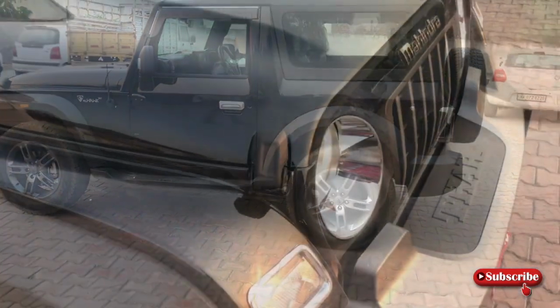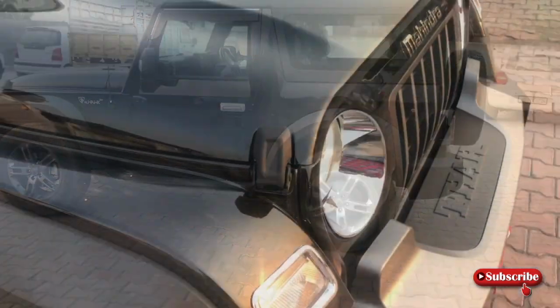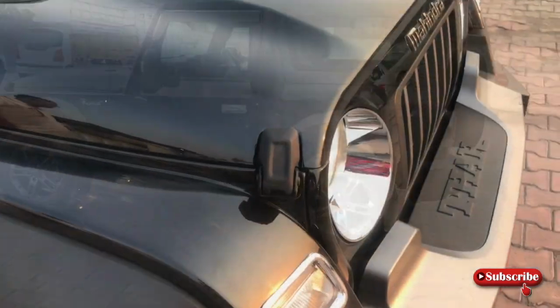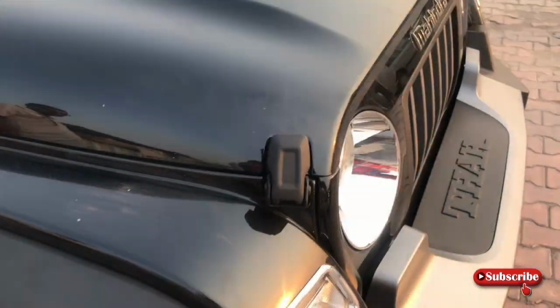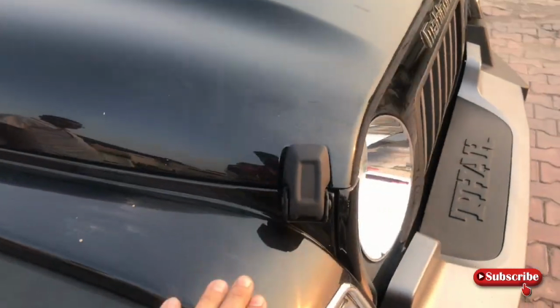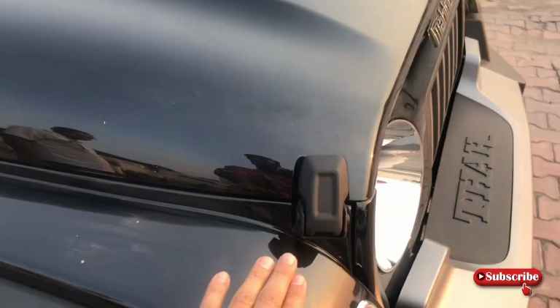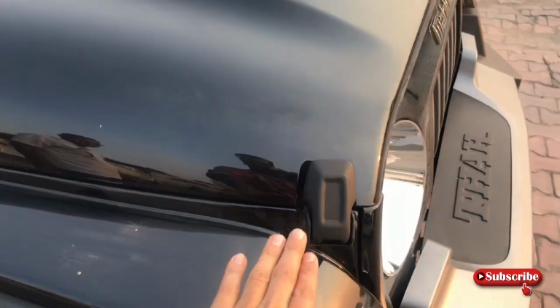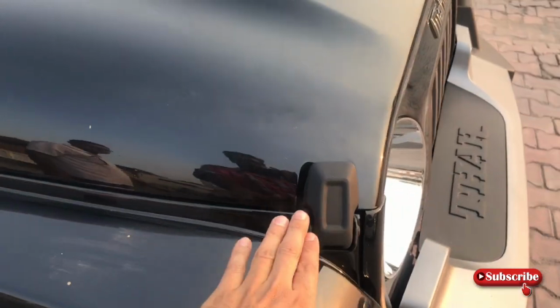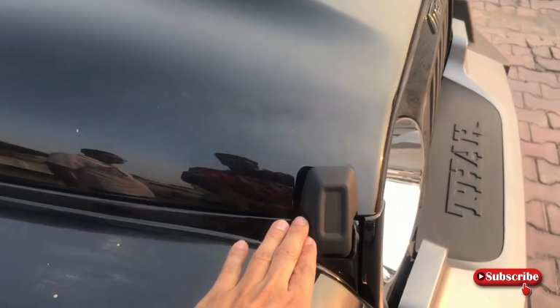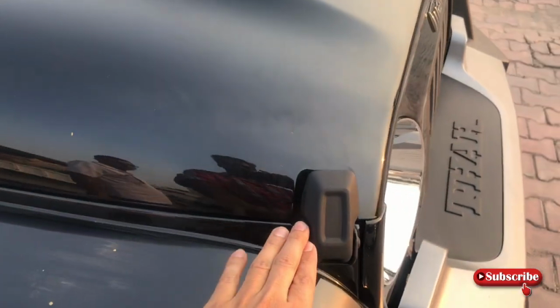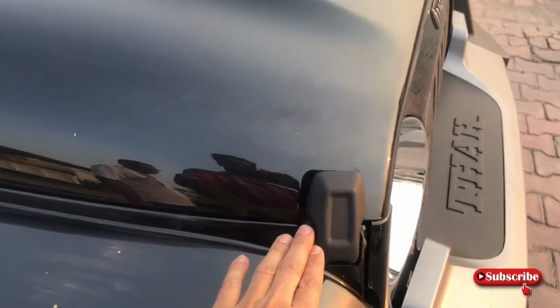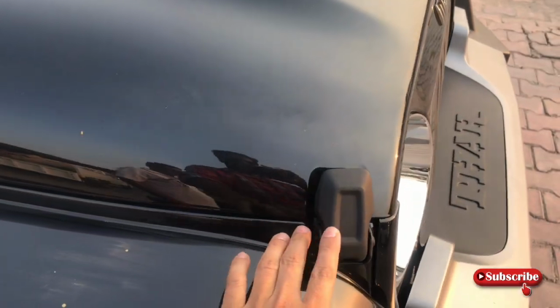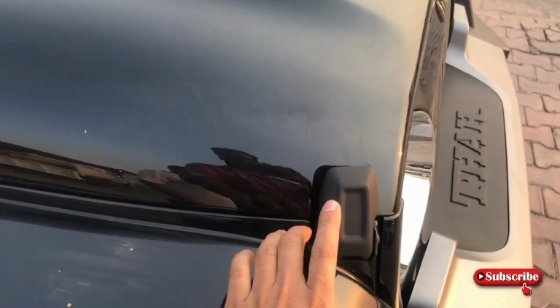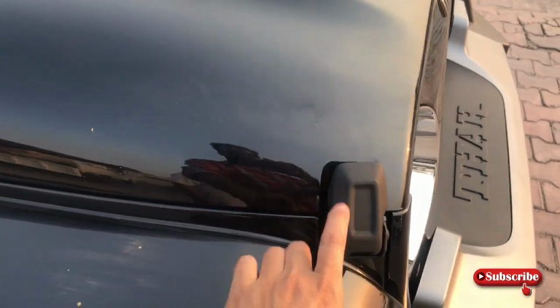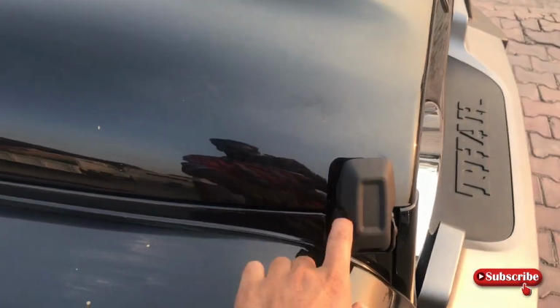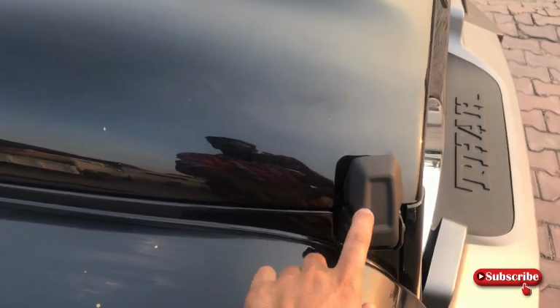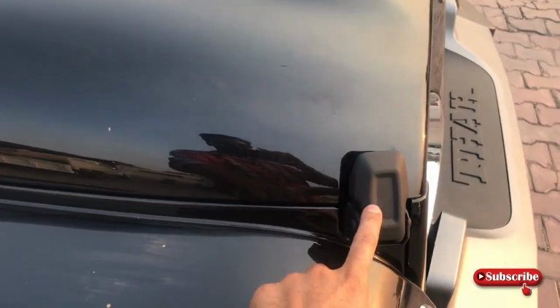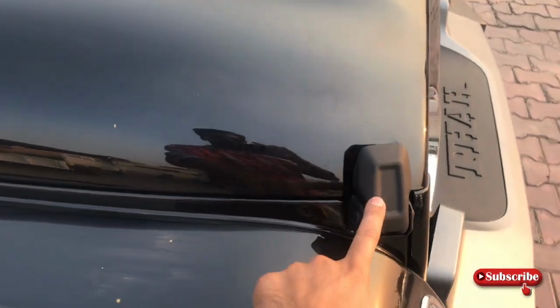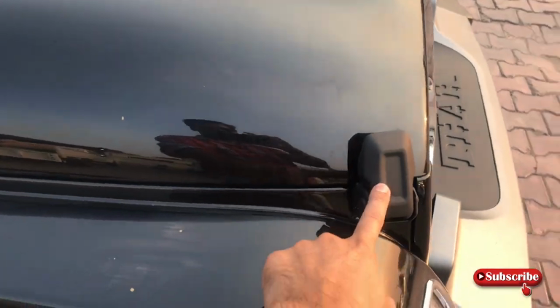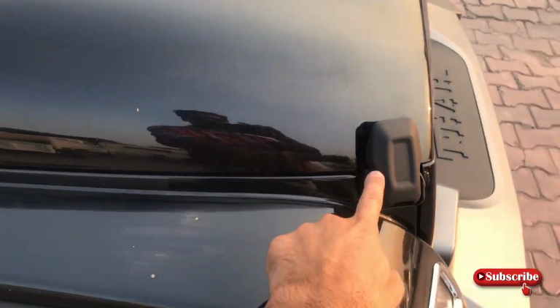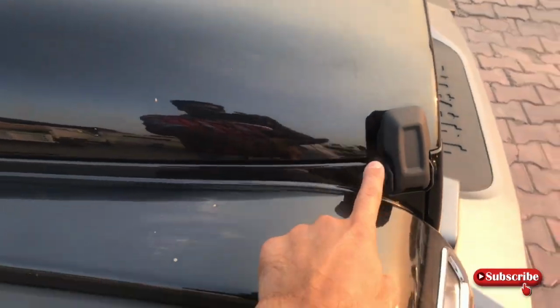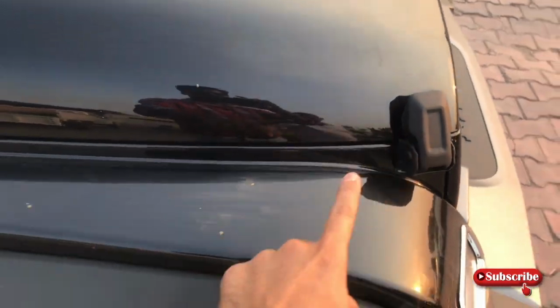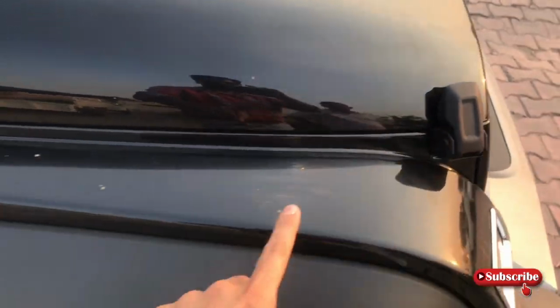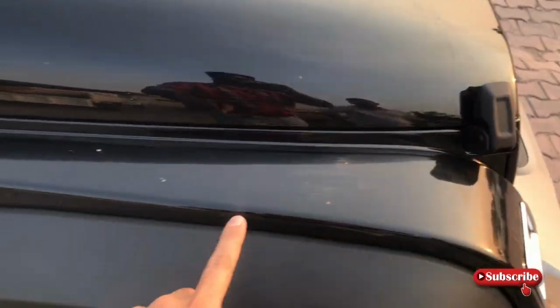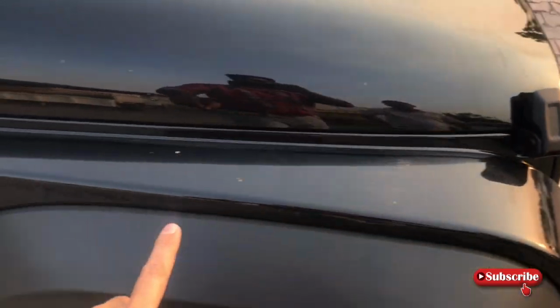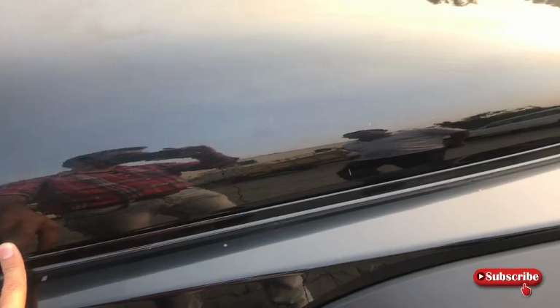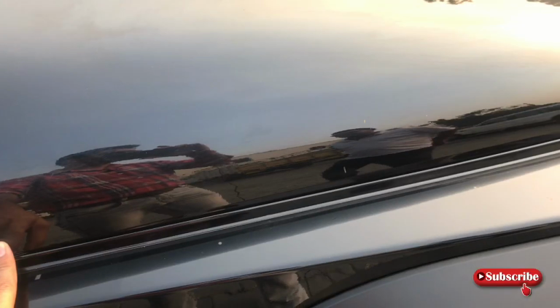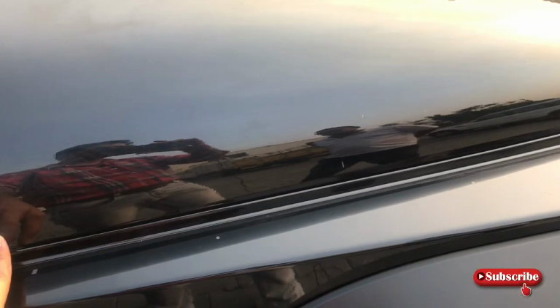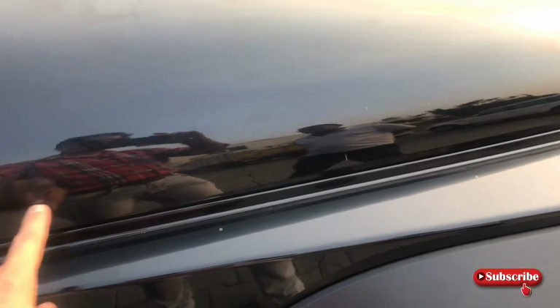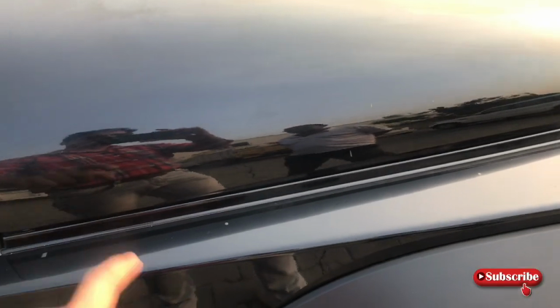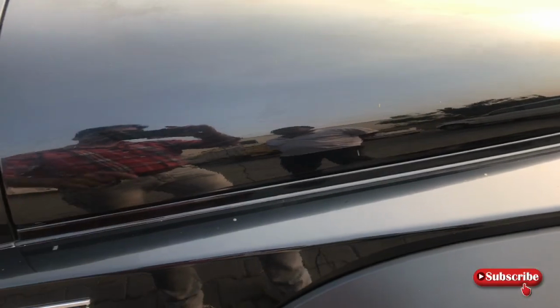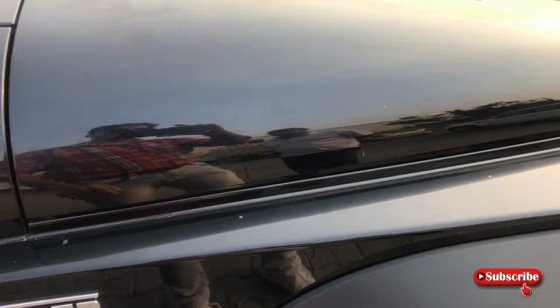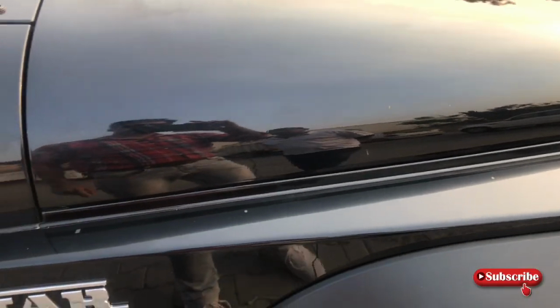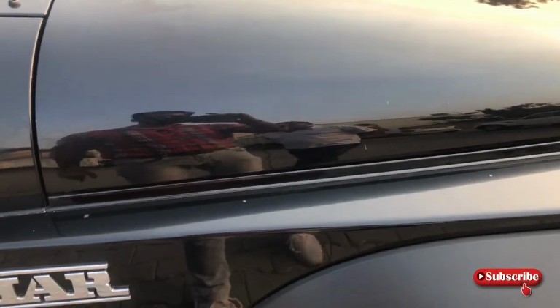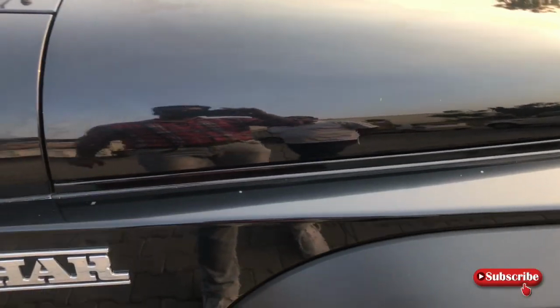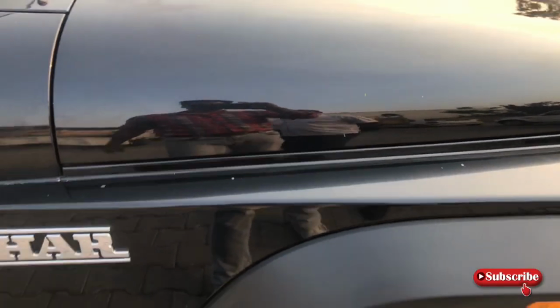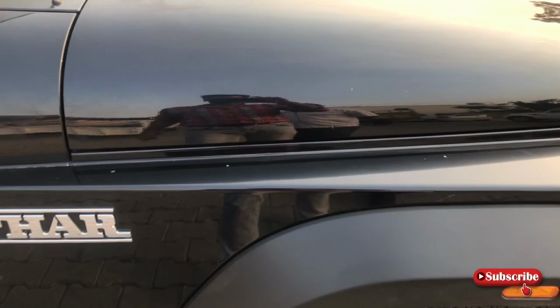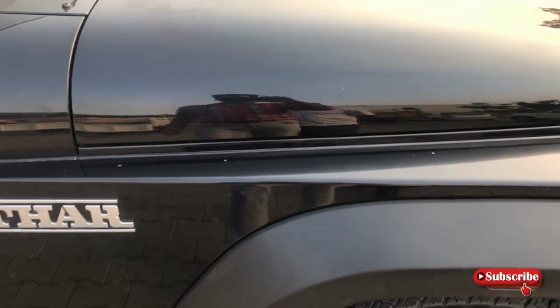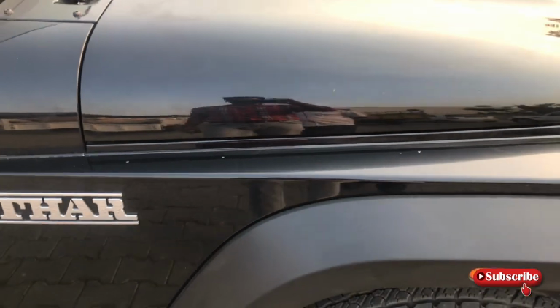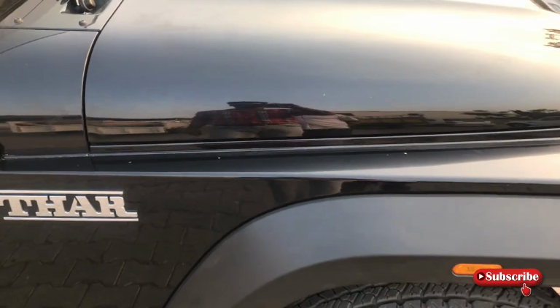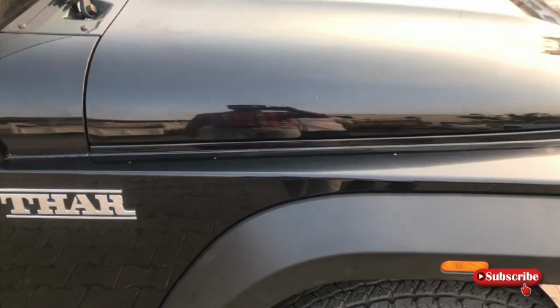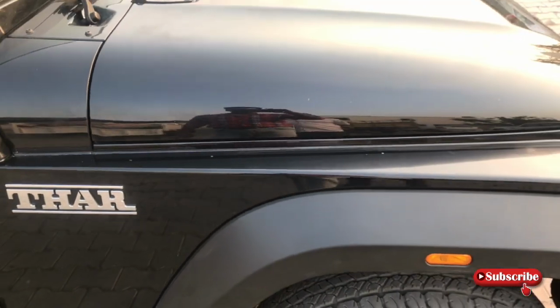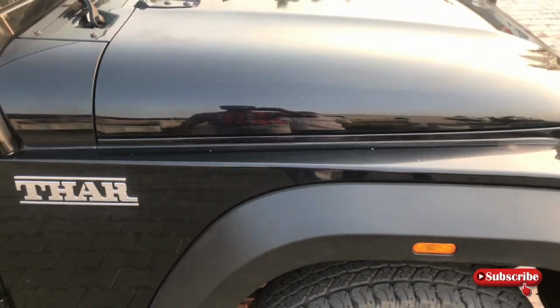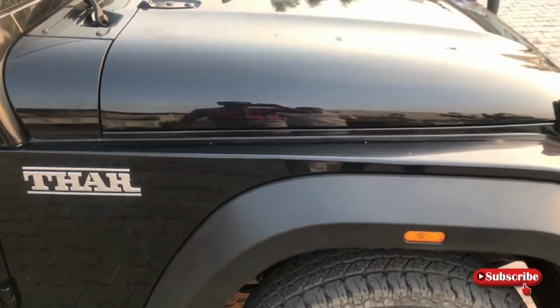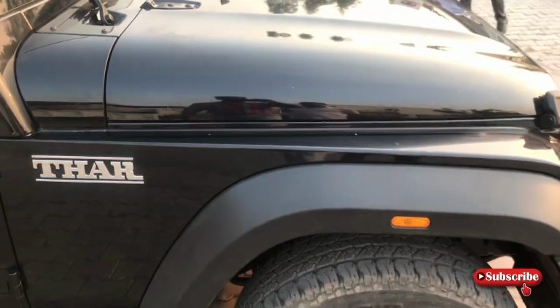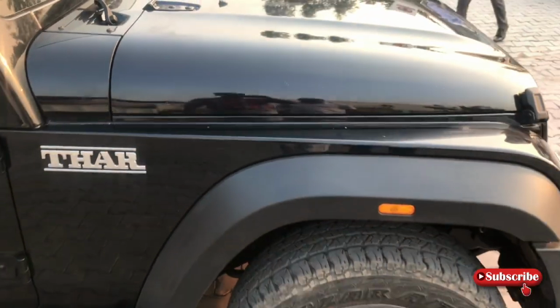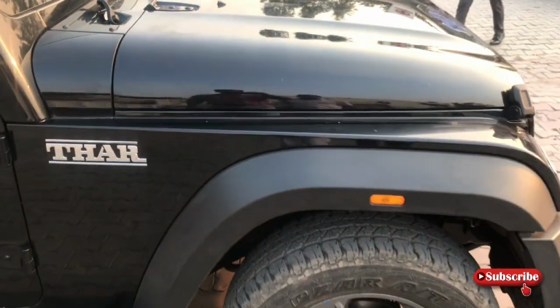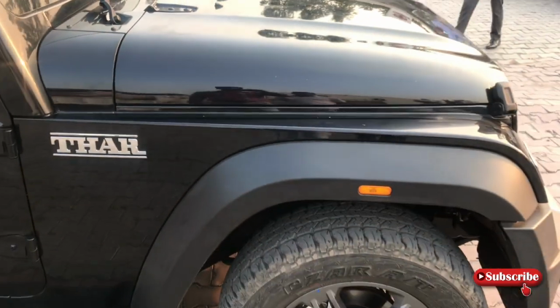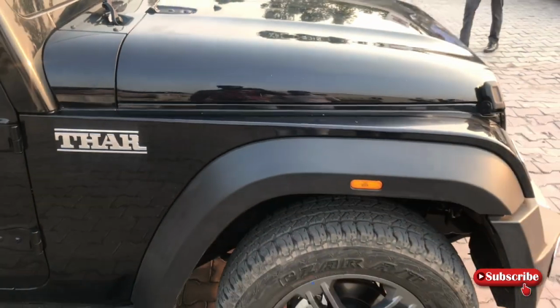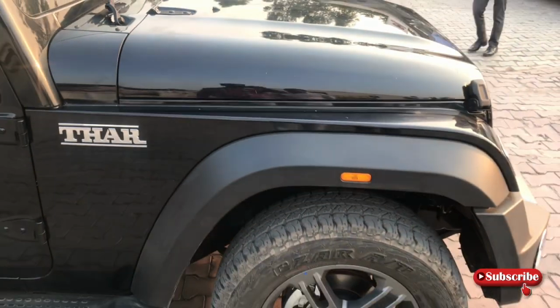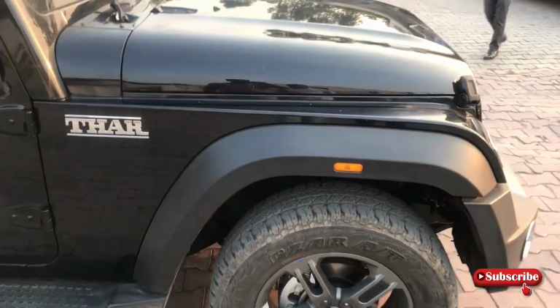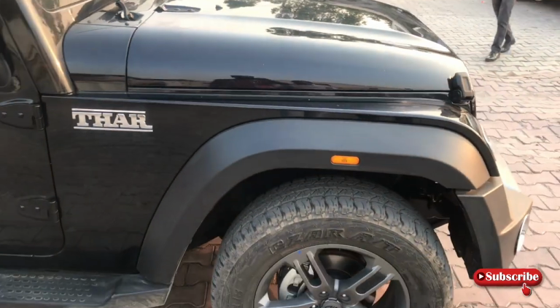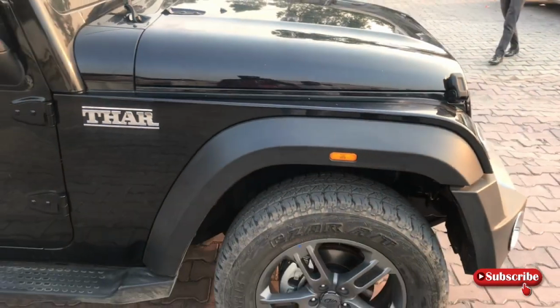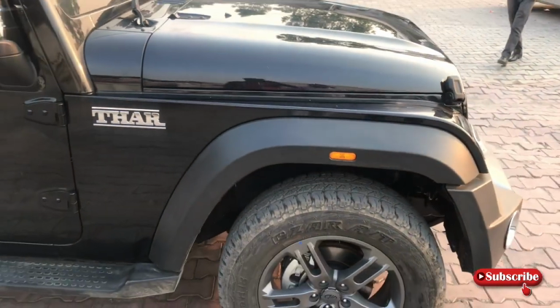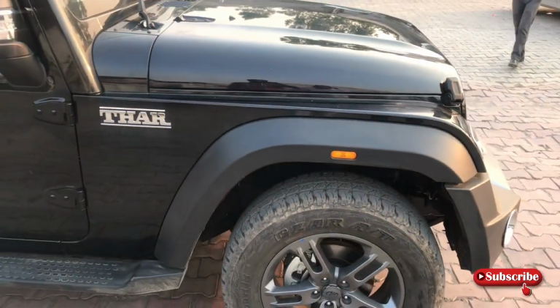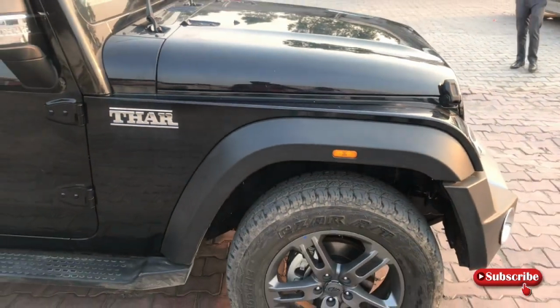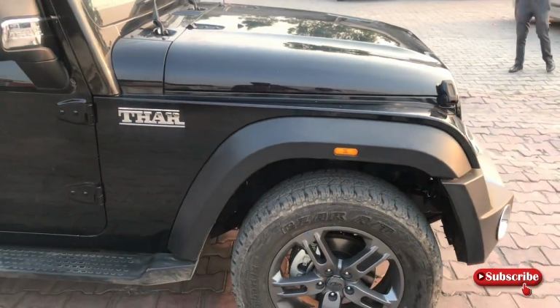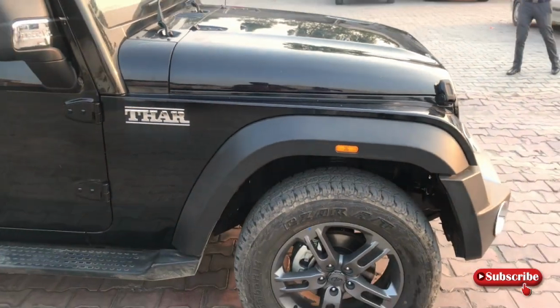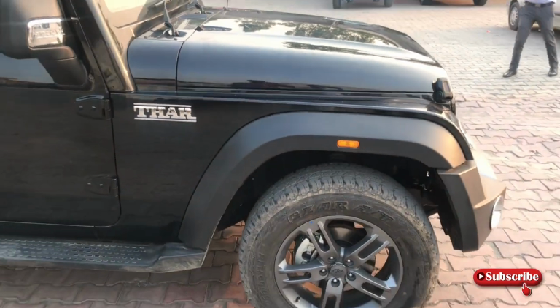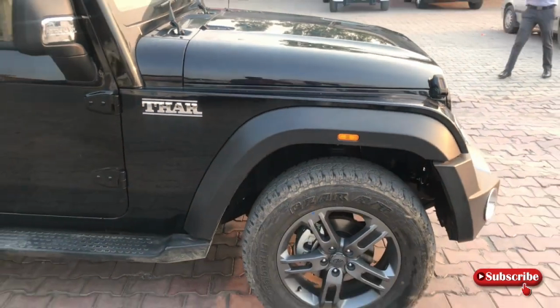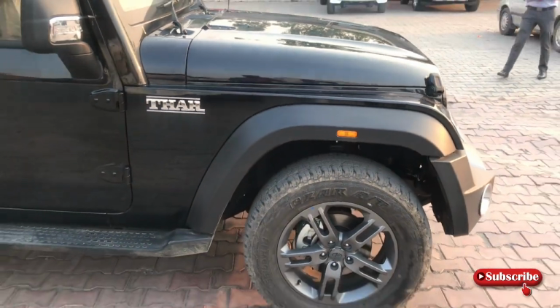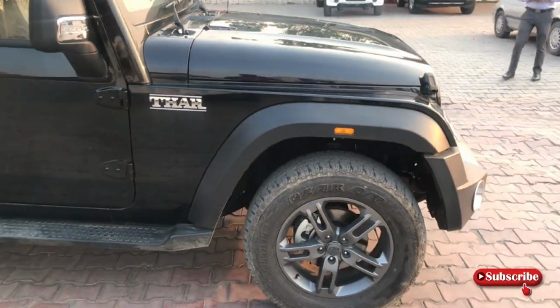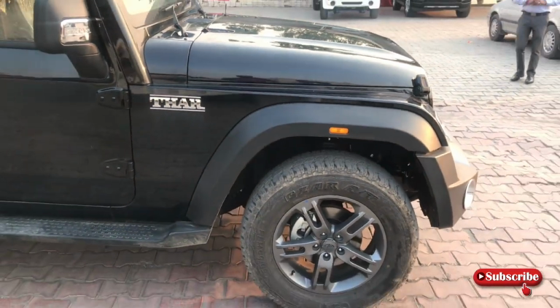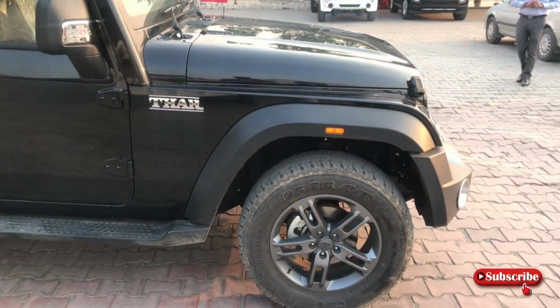हालांकि अगर आप front bonnet देखेंगे, तो bonnet के ऊपर का जो opening का system है, वो company ने same रखा है जैसा पहले था।